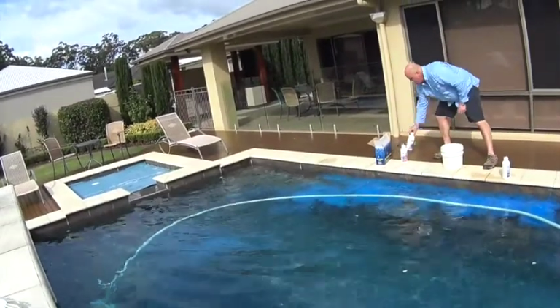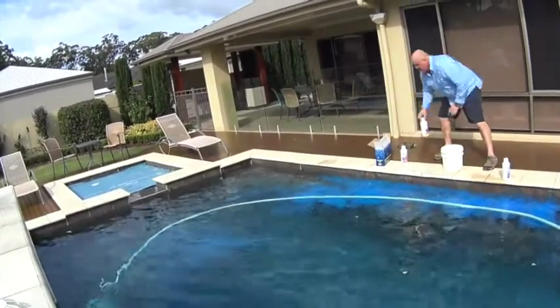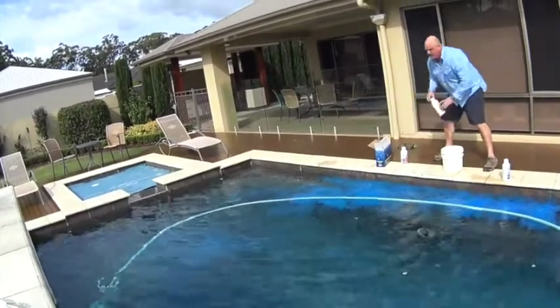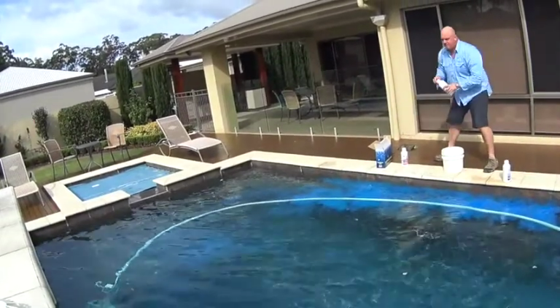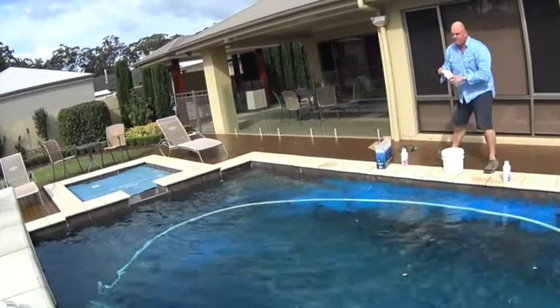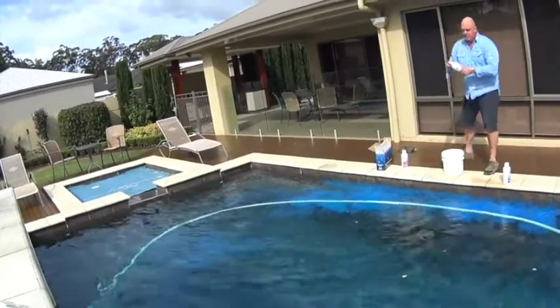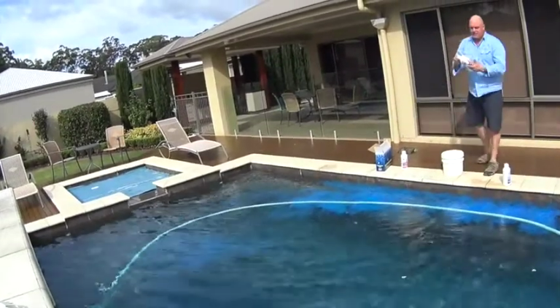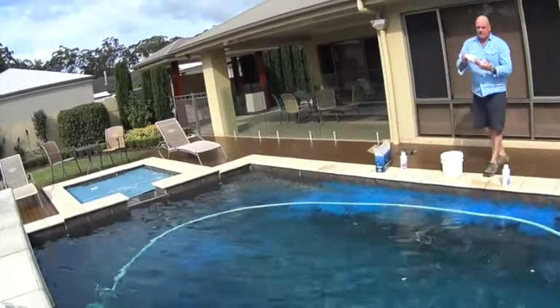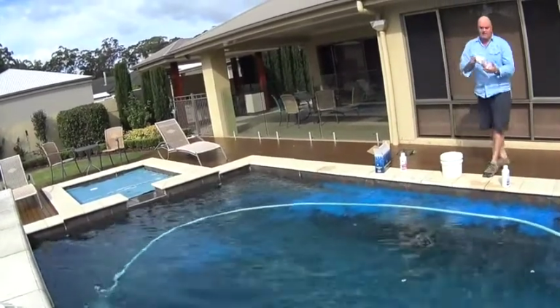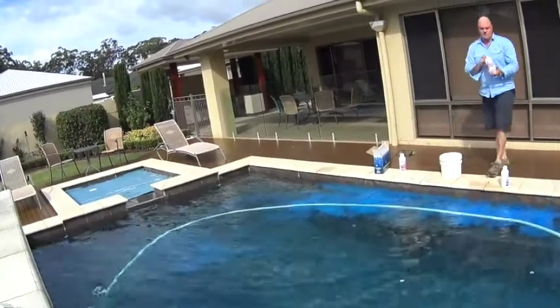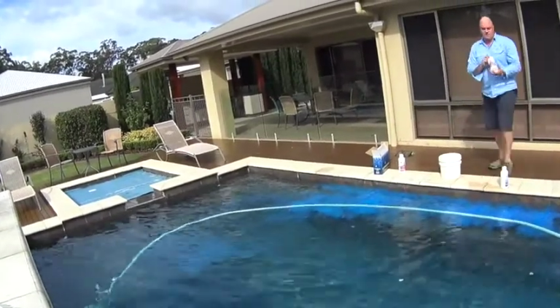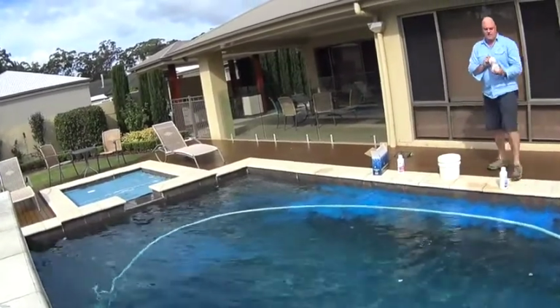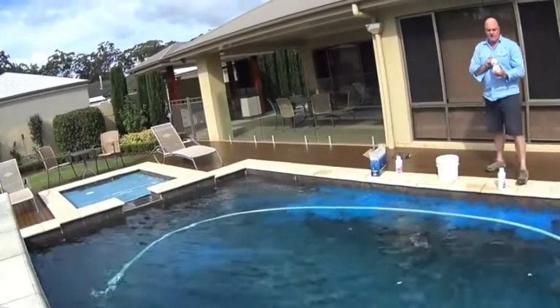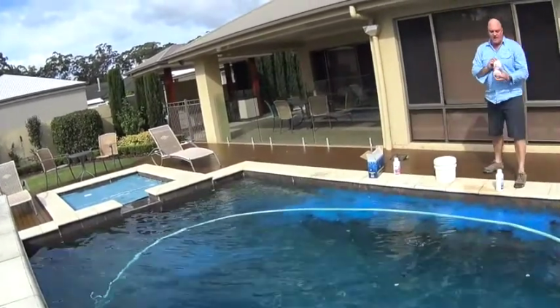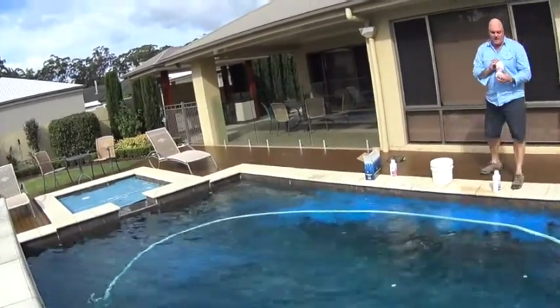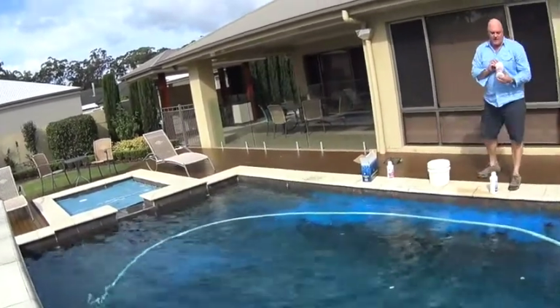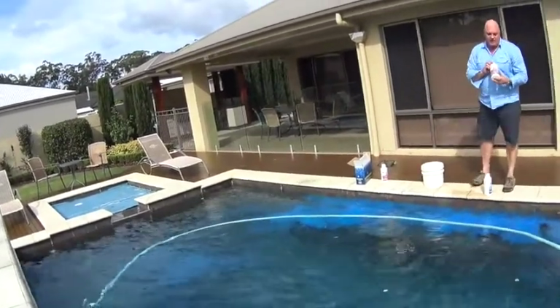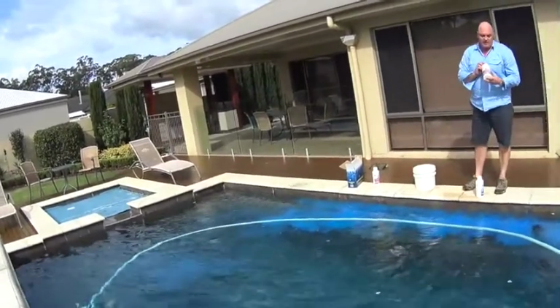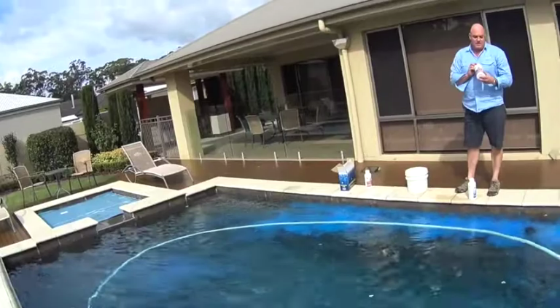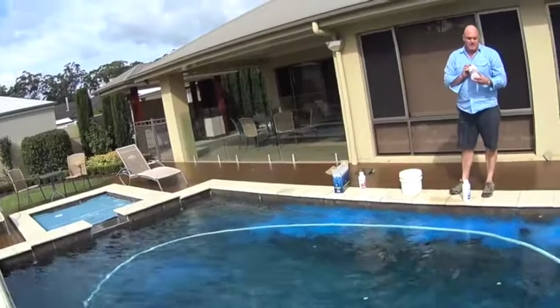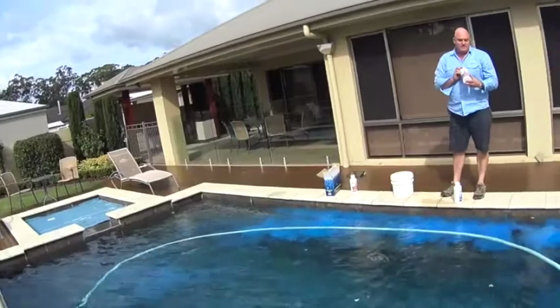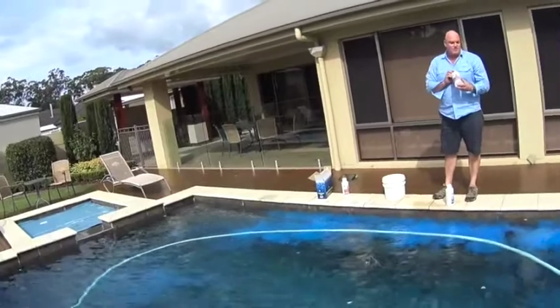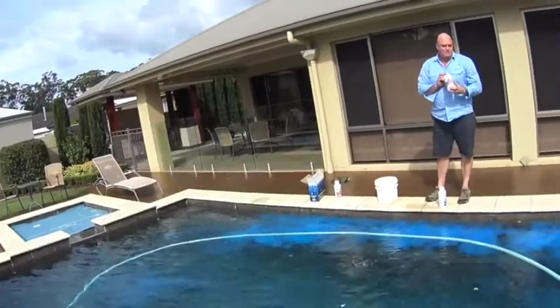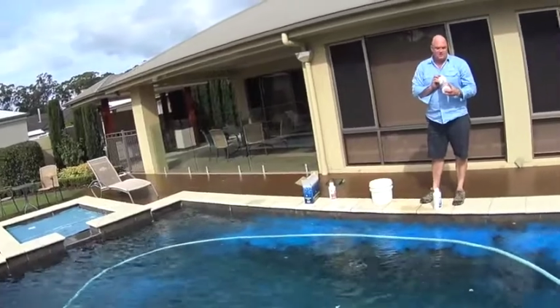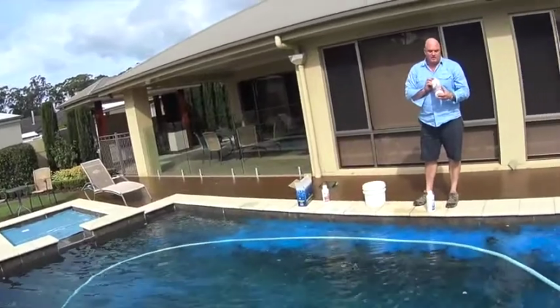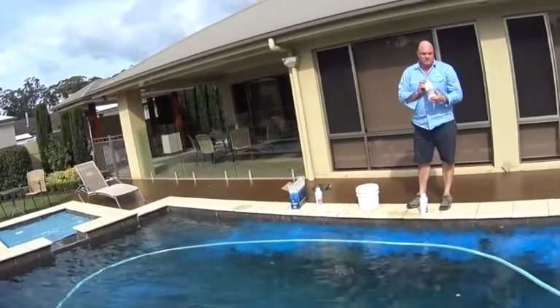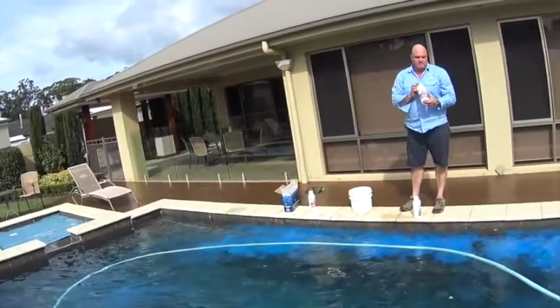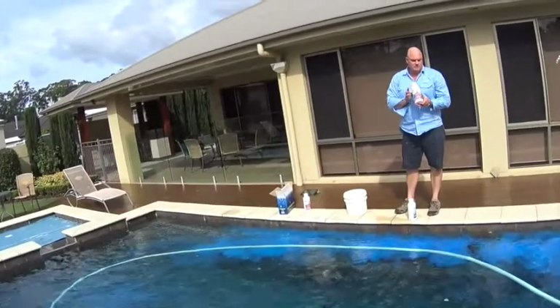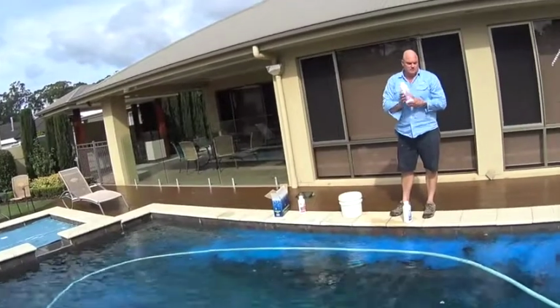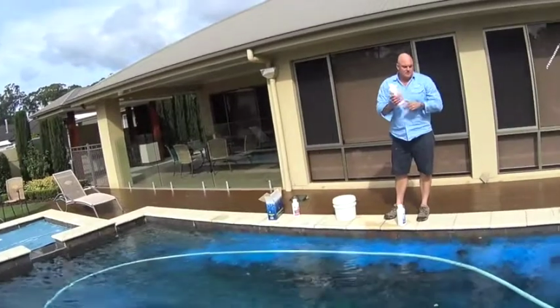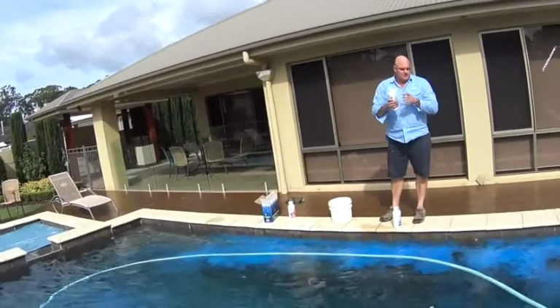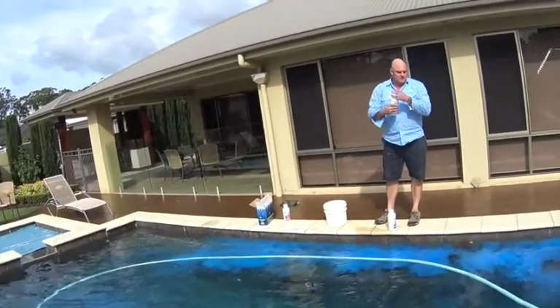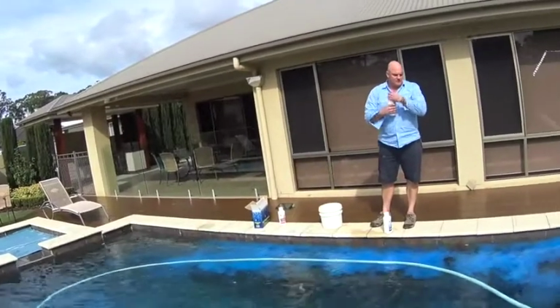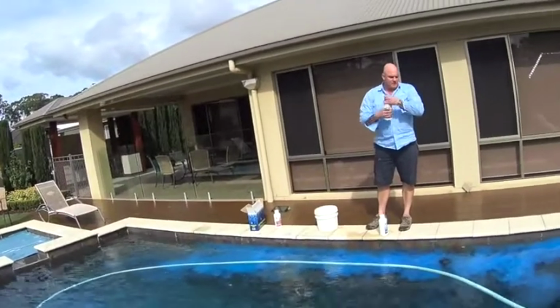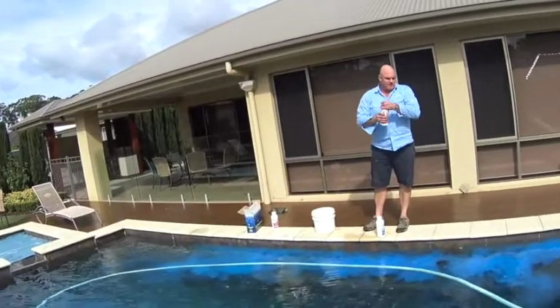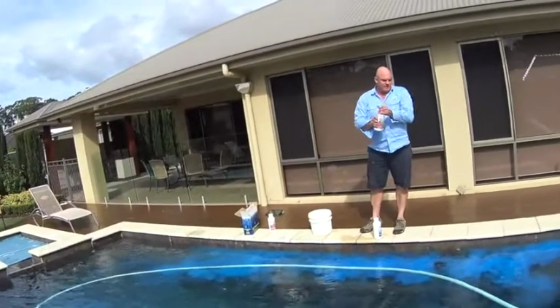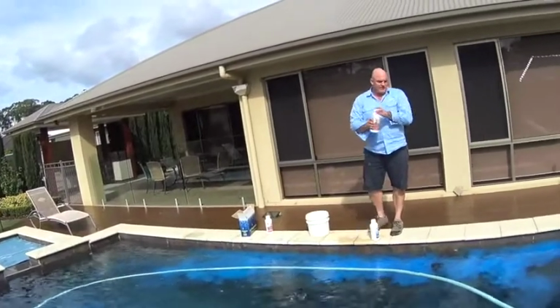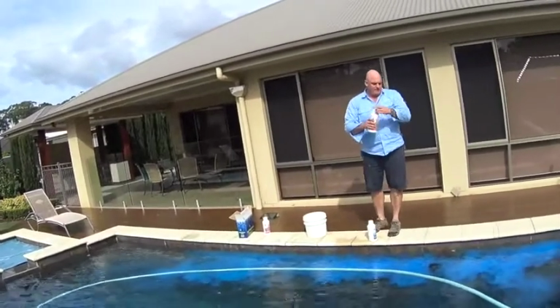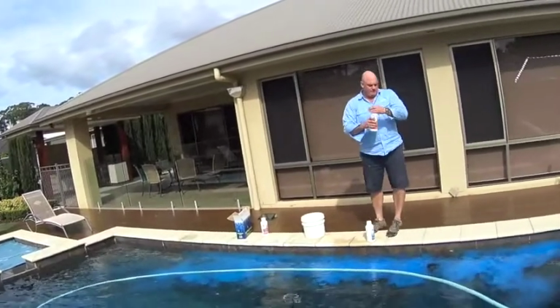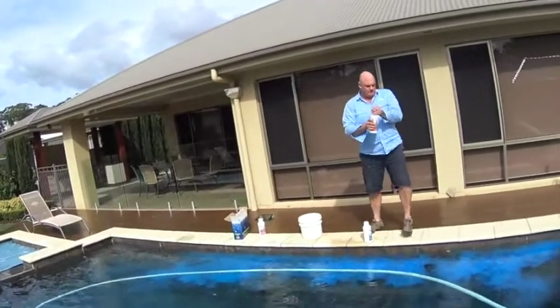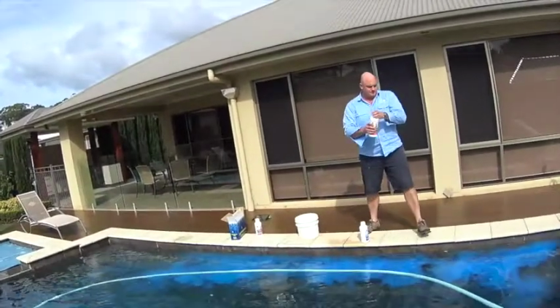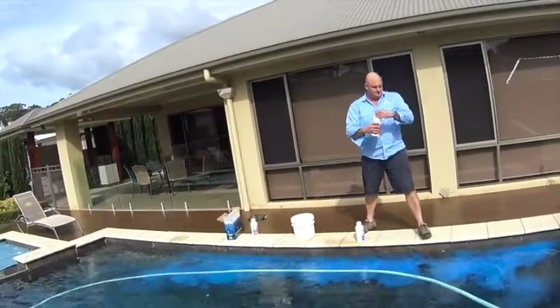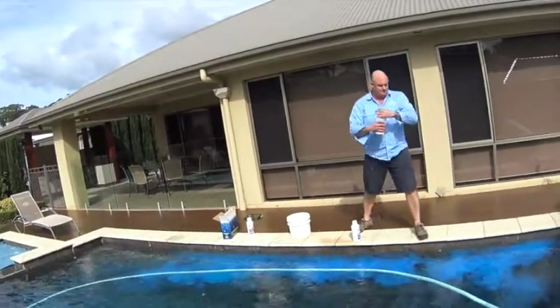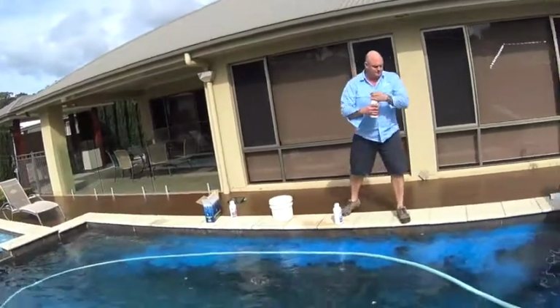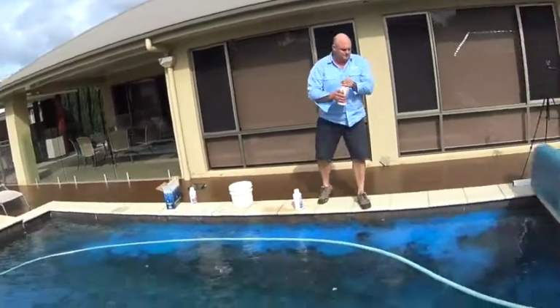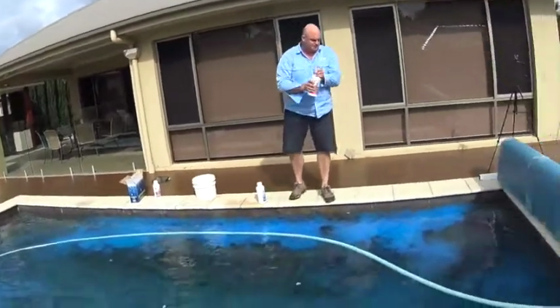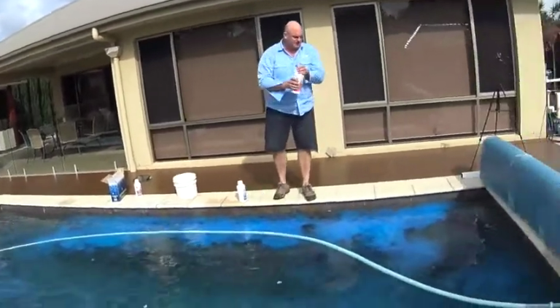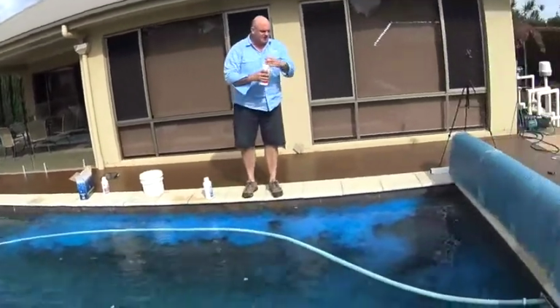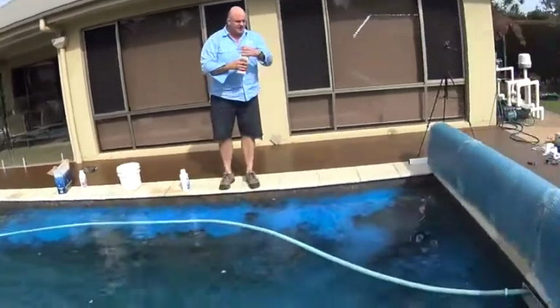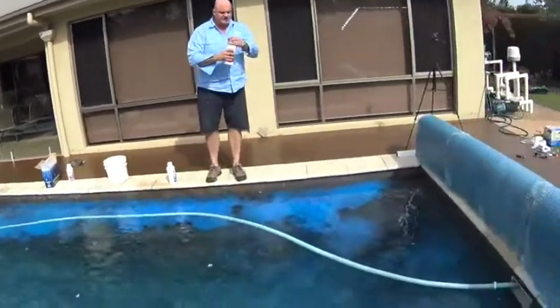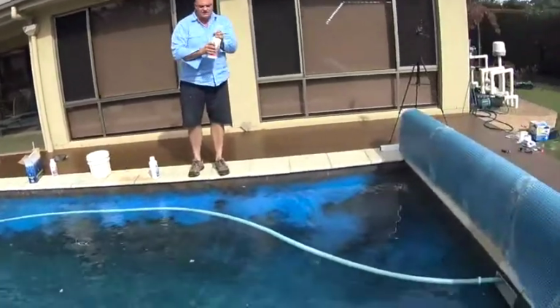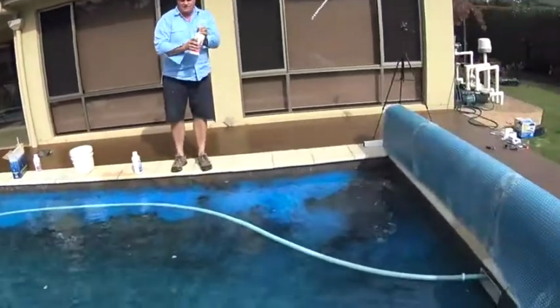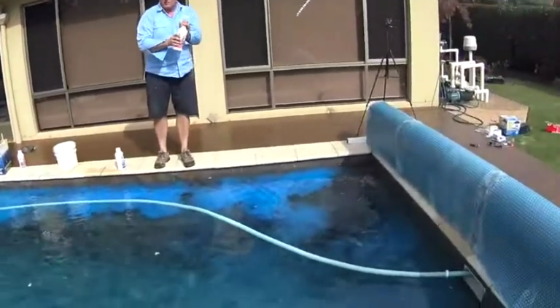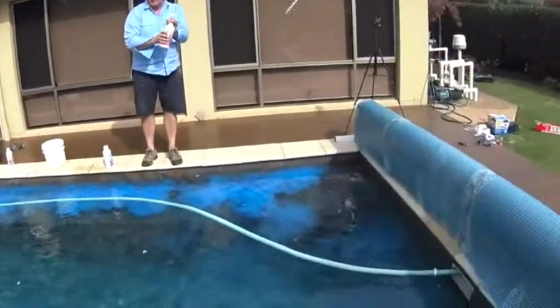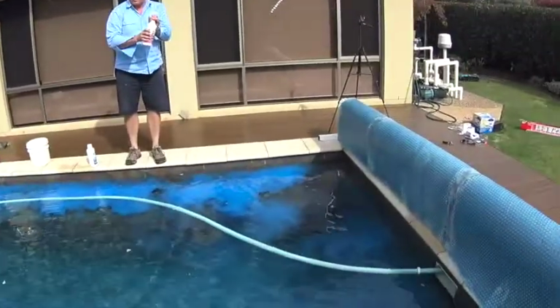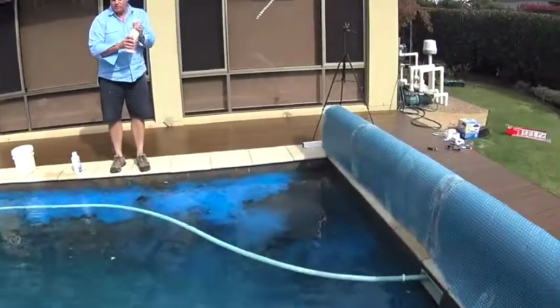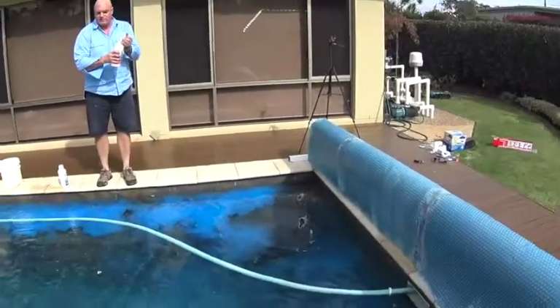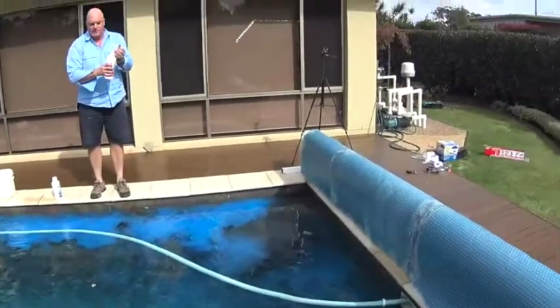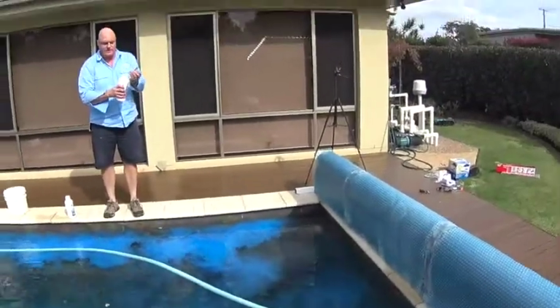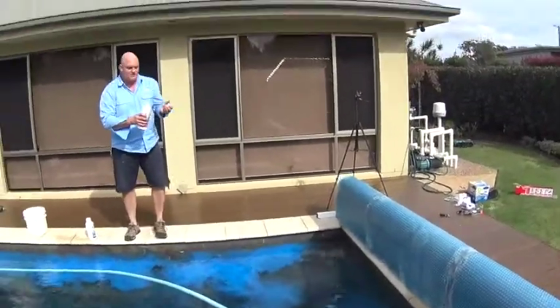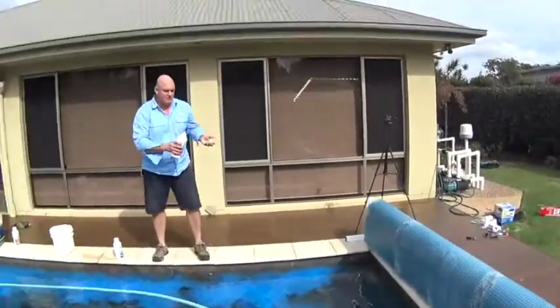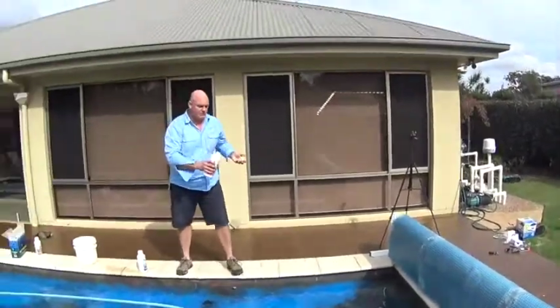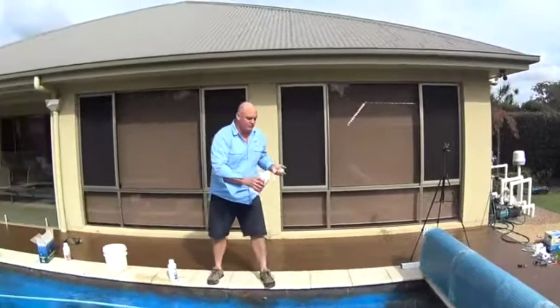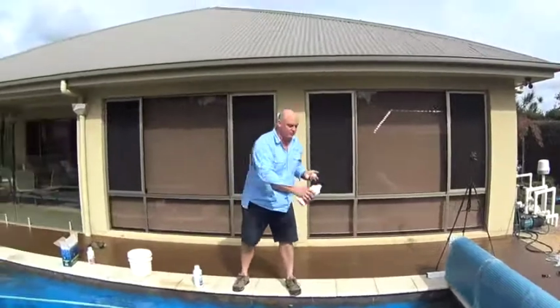And finally, we're just going to add our super shine. Again, it's just going to be a broadcast over the pool.